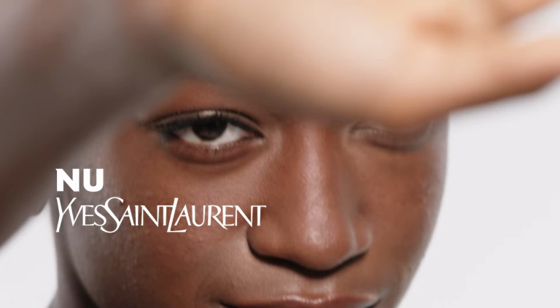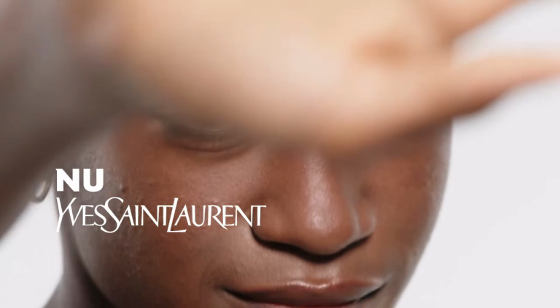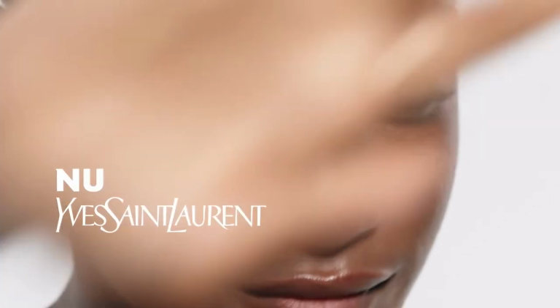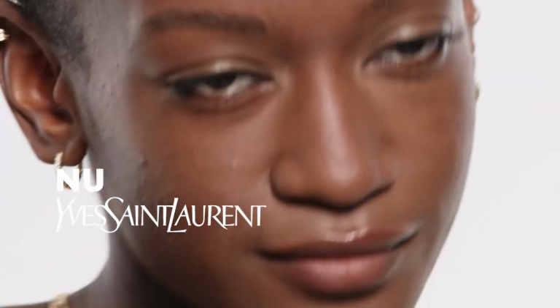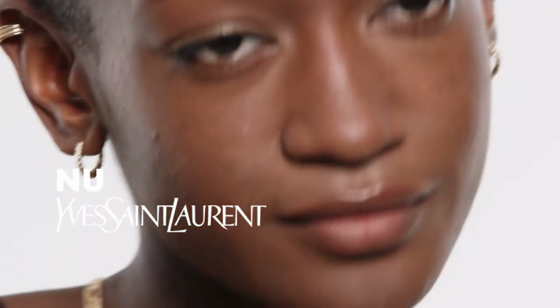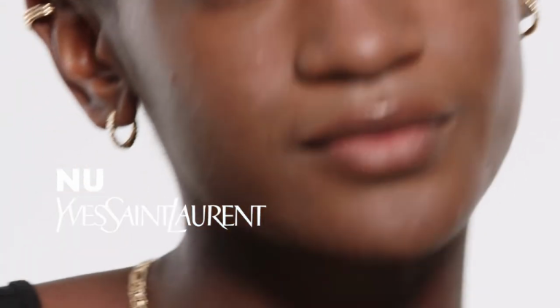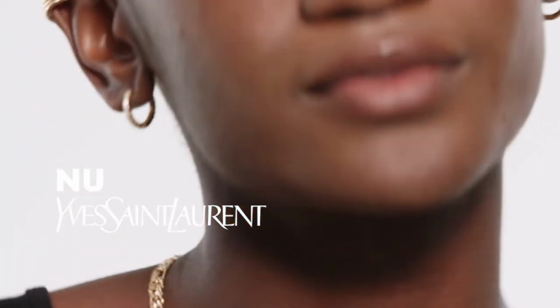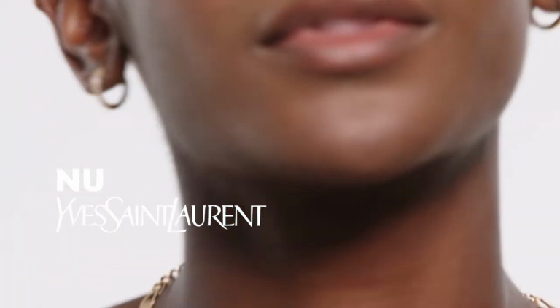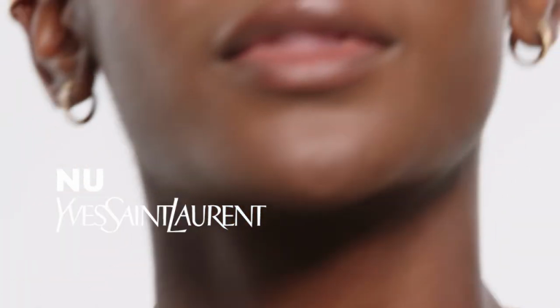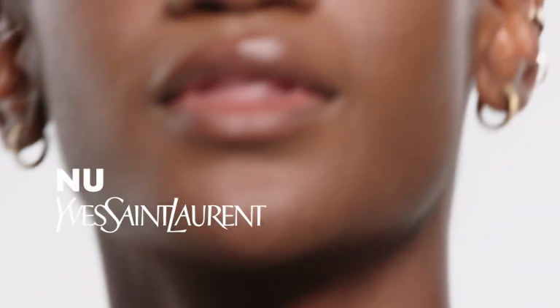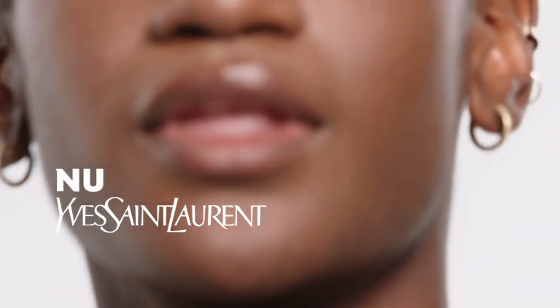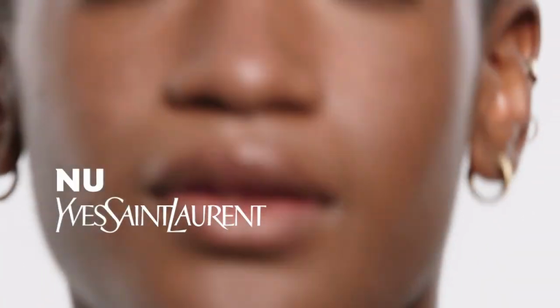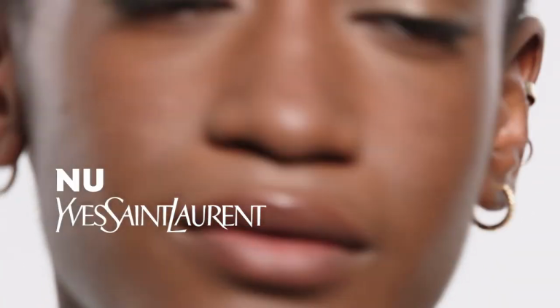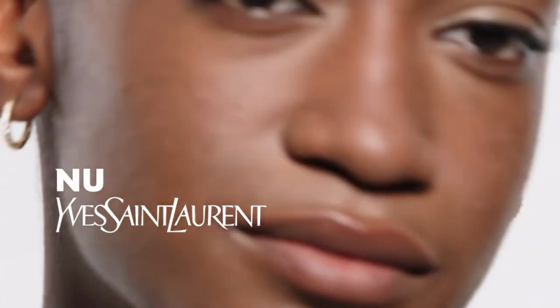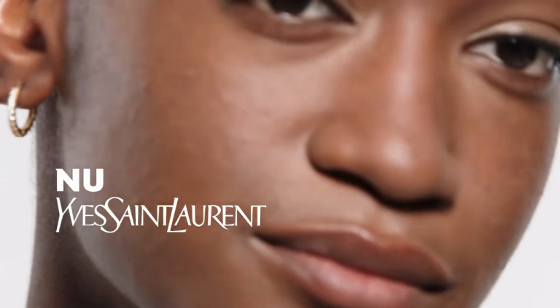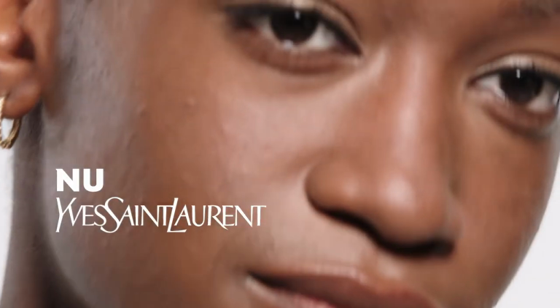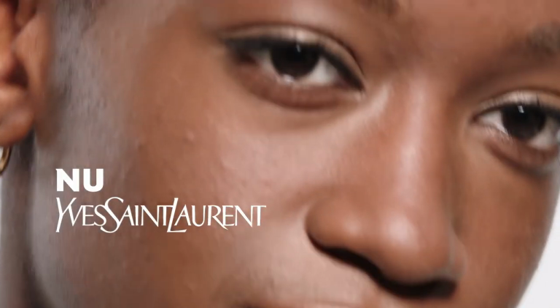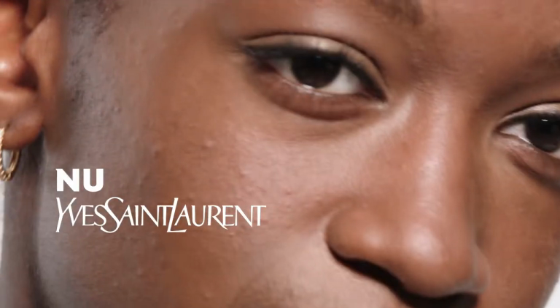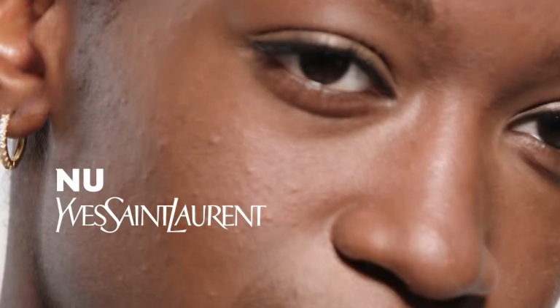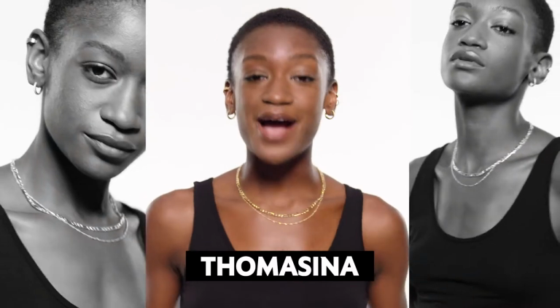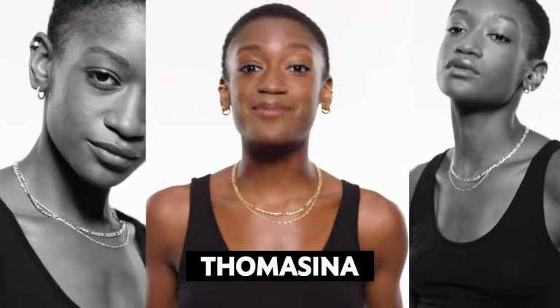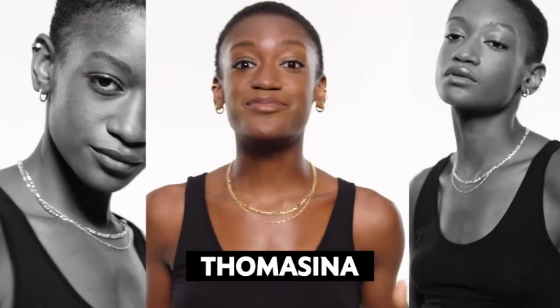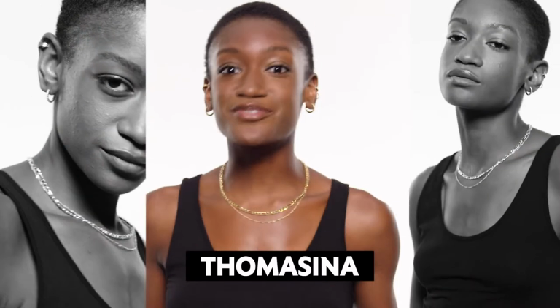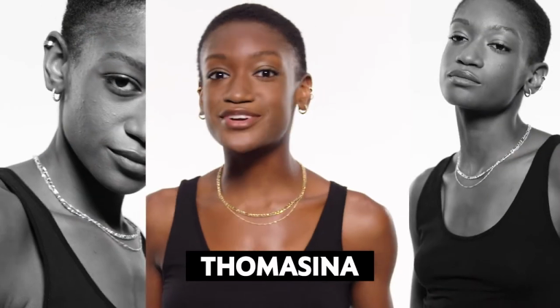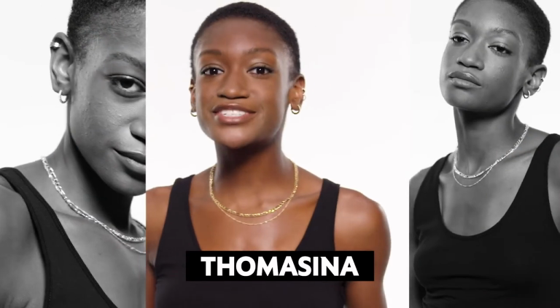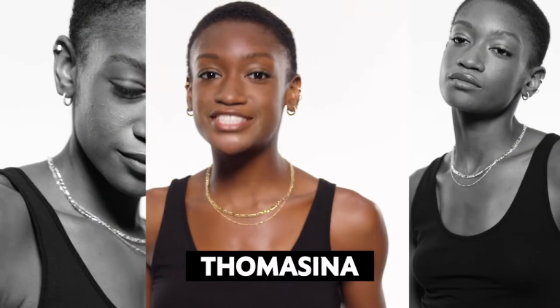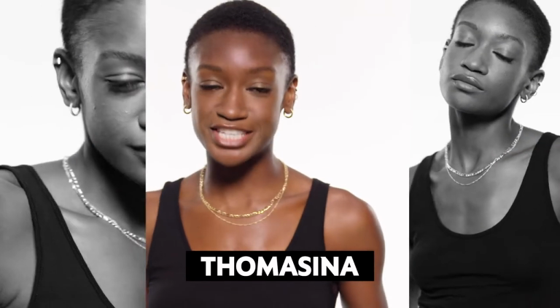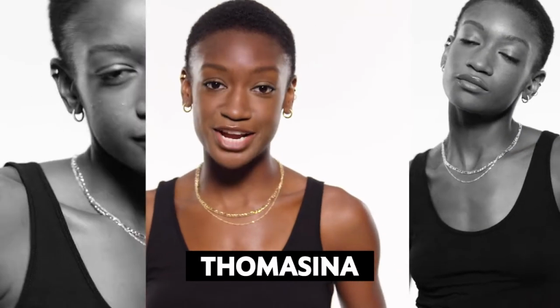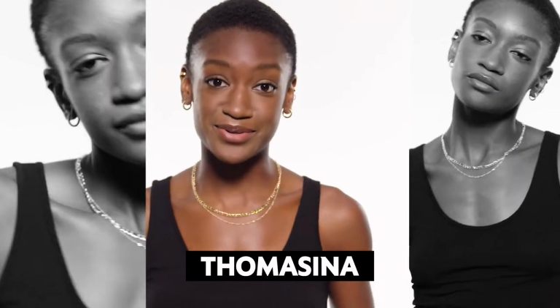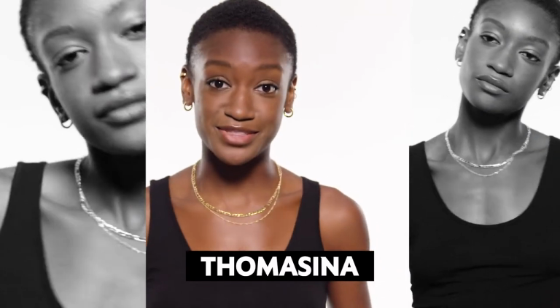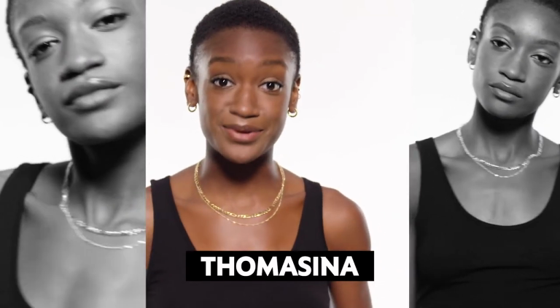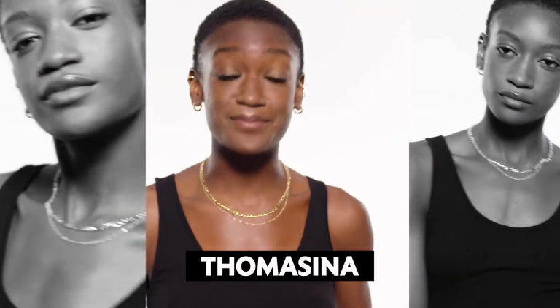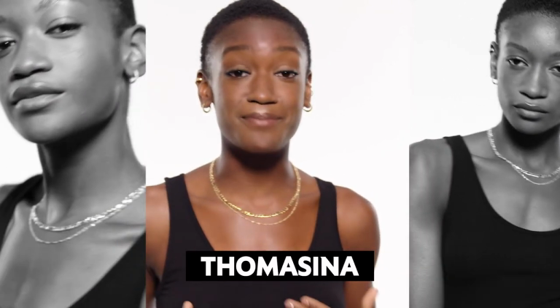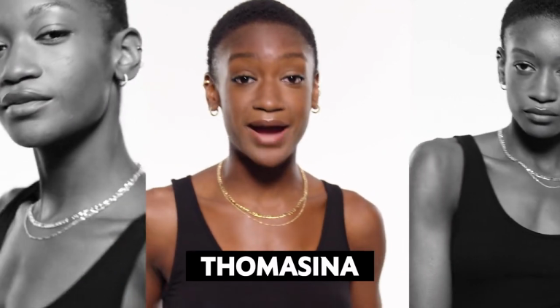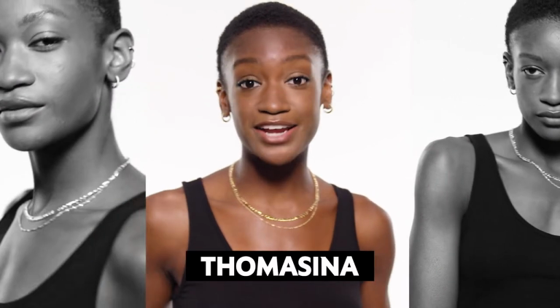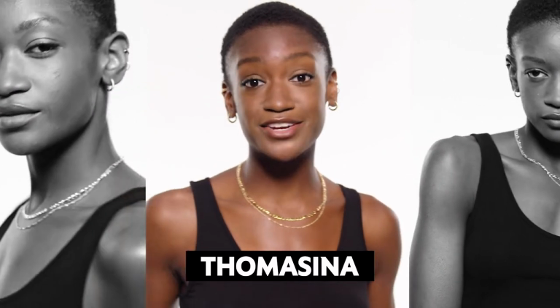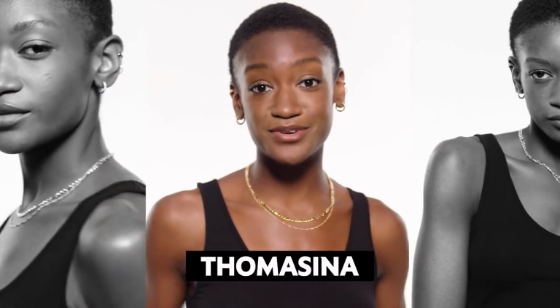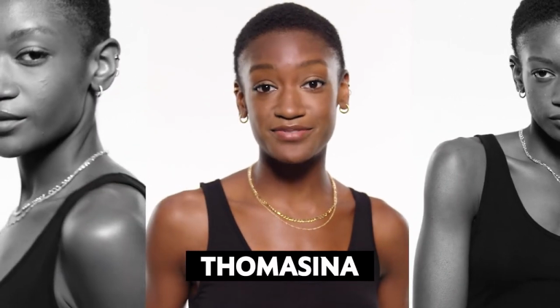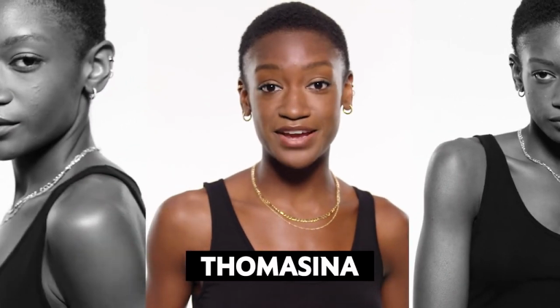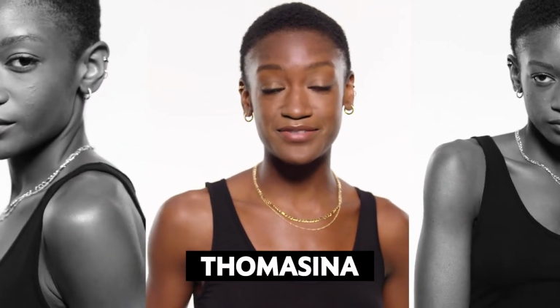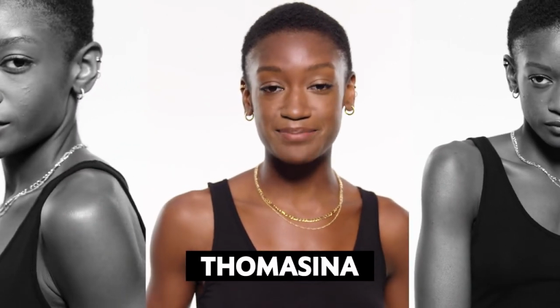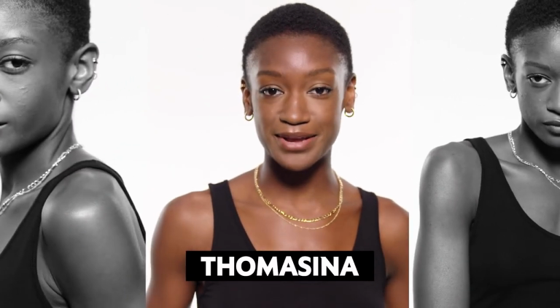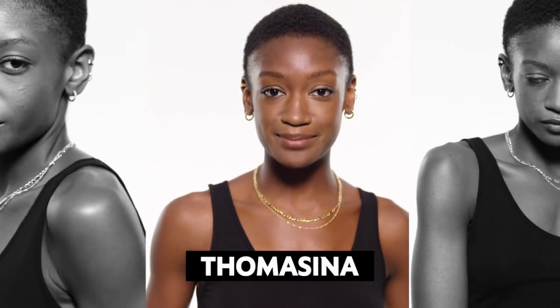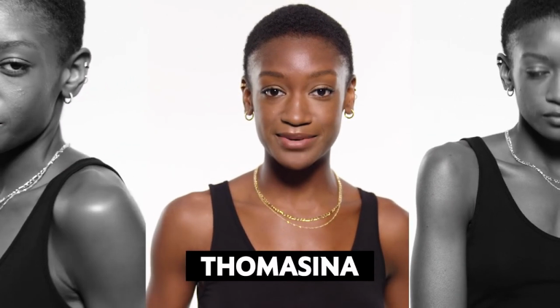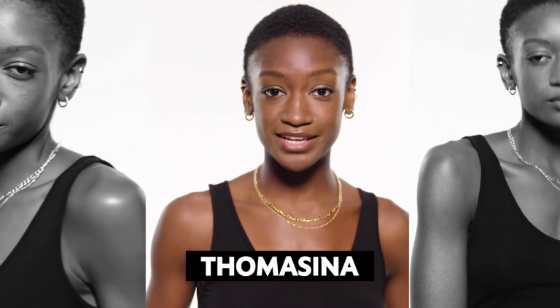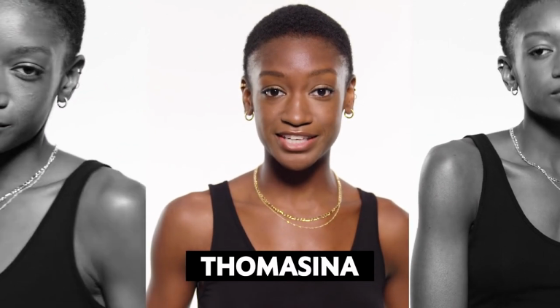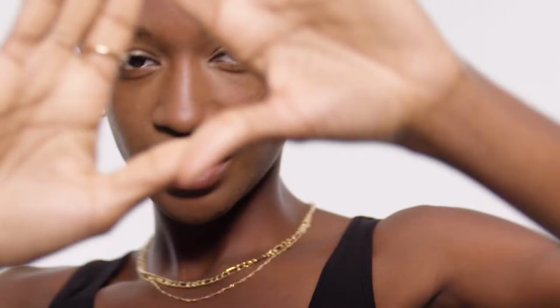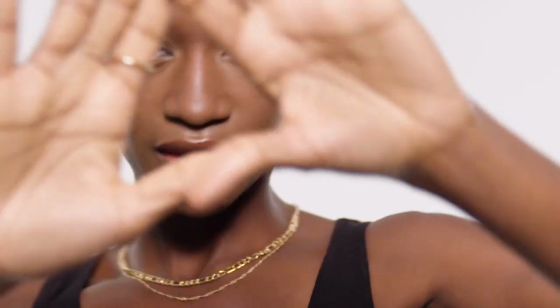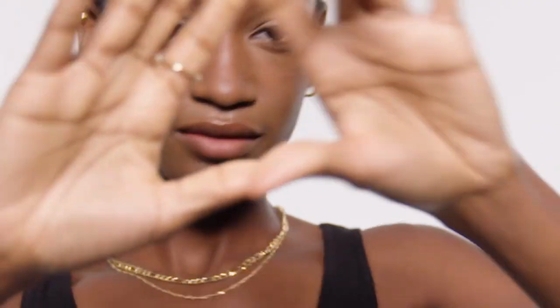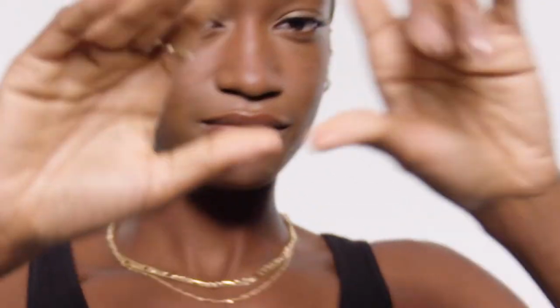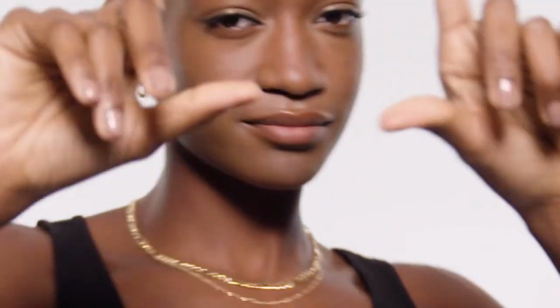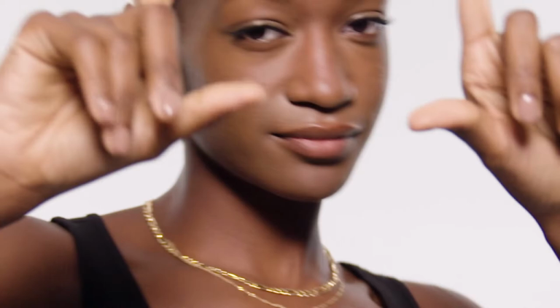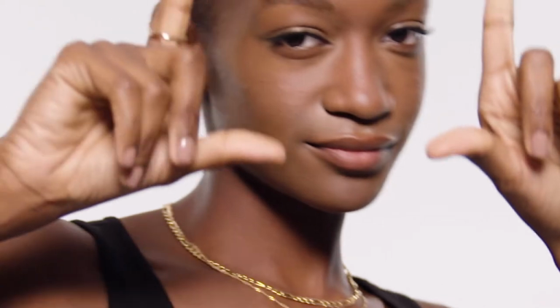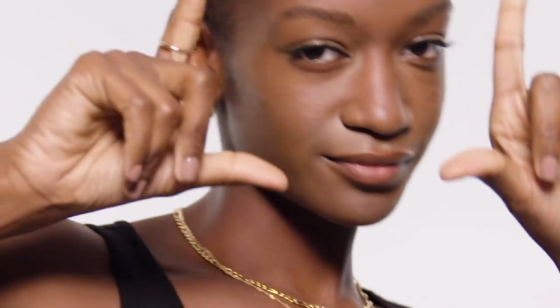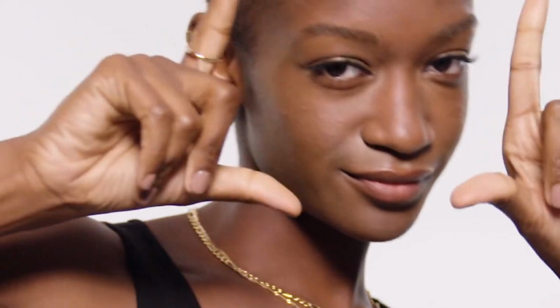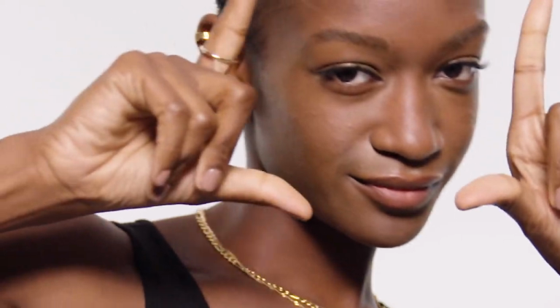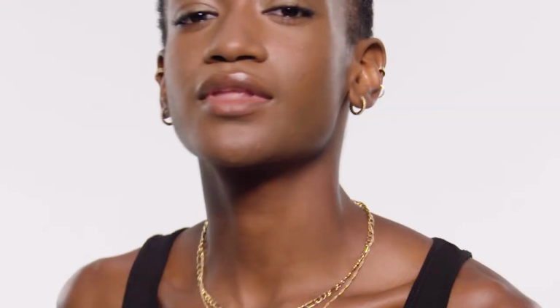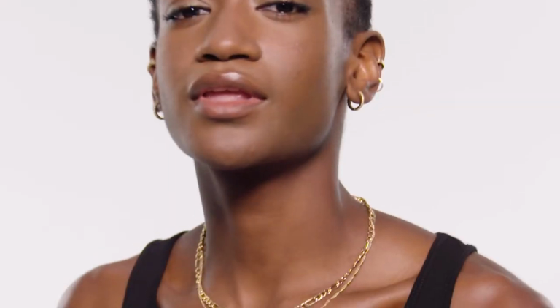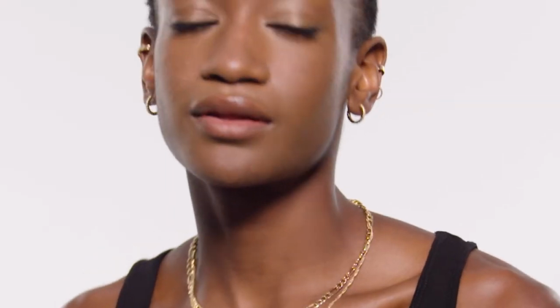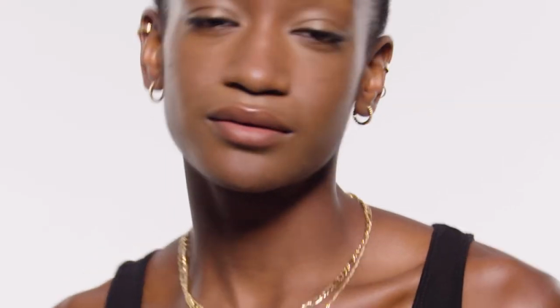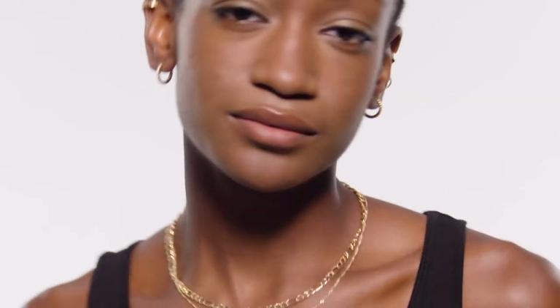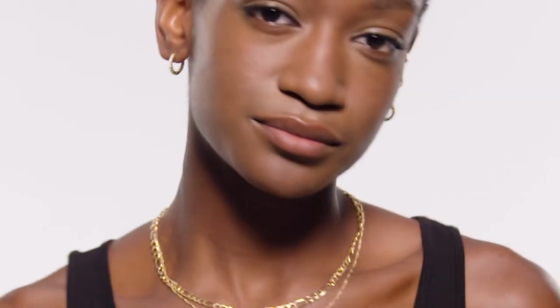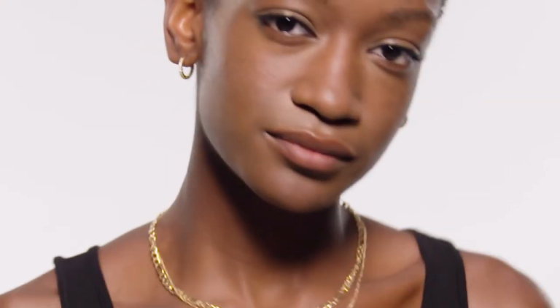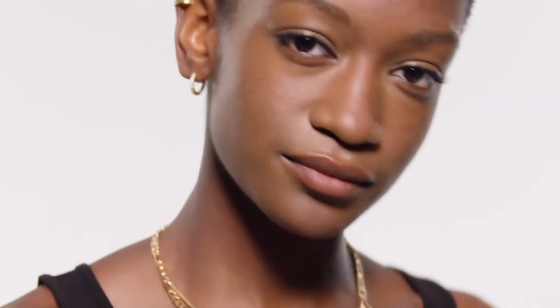Hey there, Tomasina here. I'm thrilled to share with you my new favorite makeup collection, new by YSL Beauty.